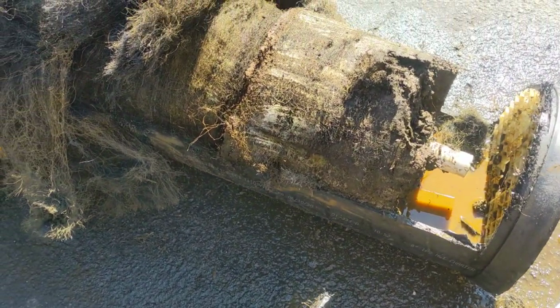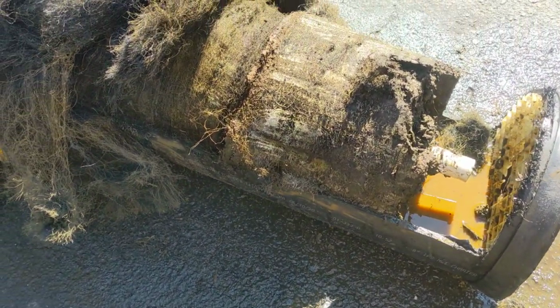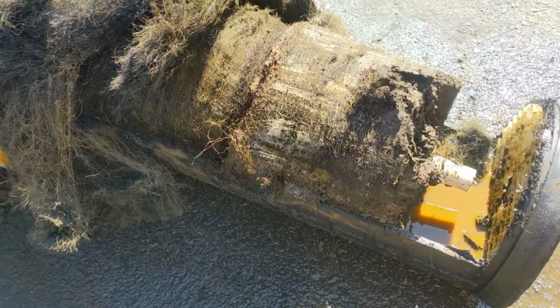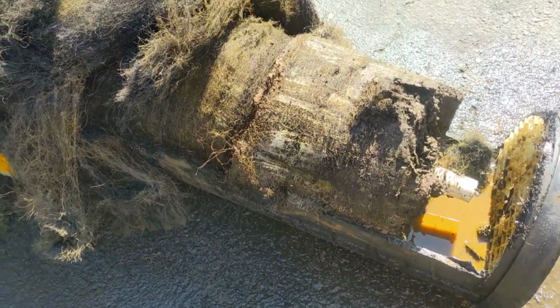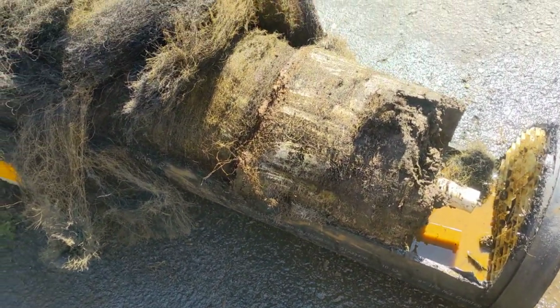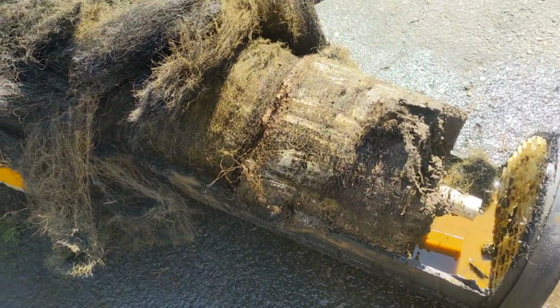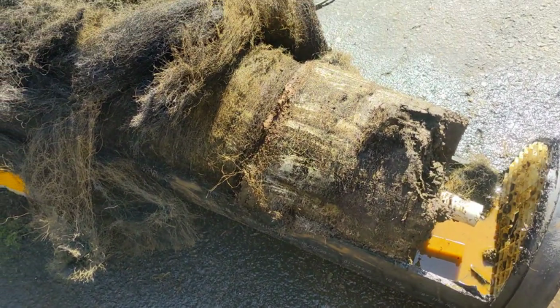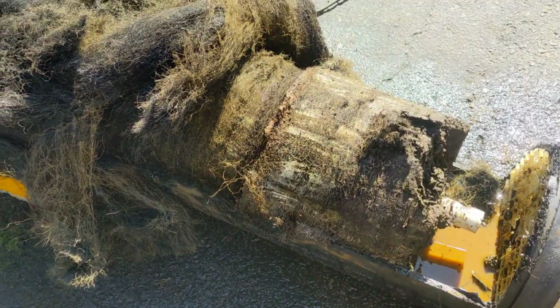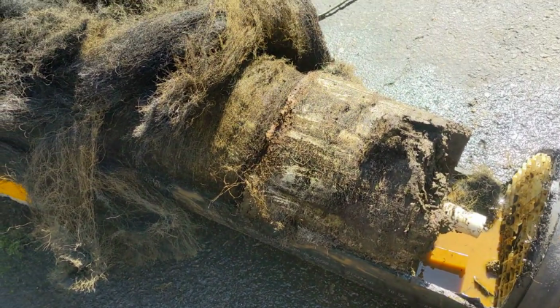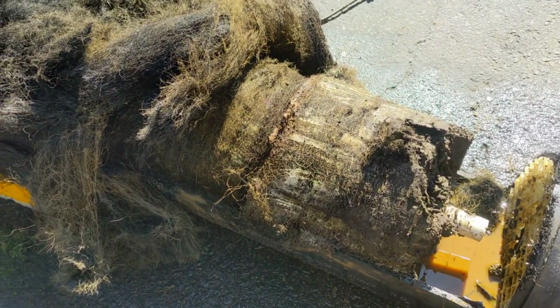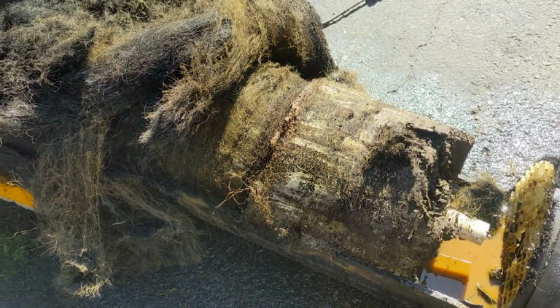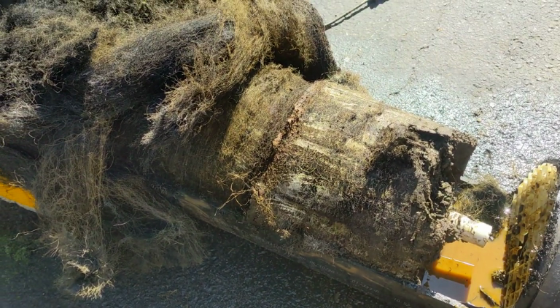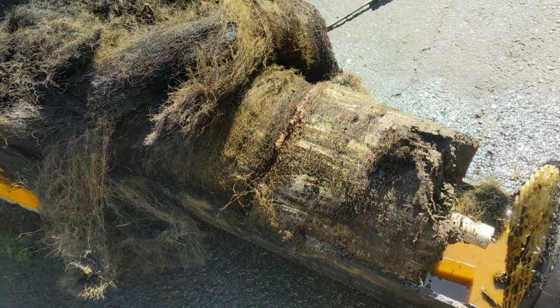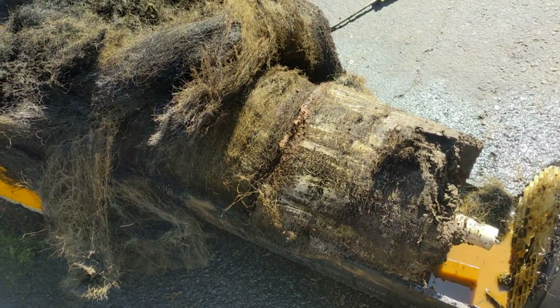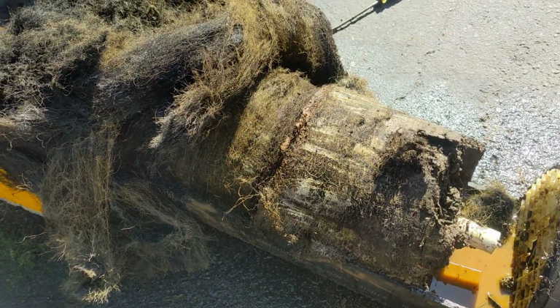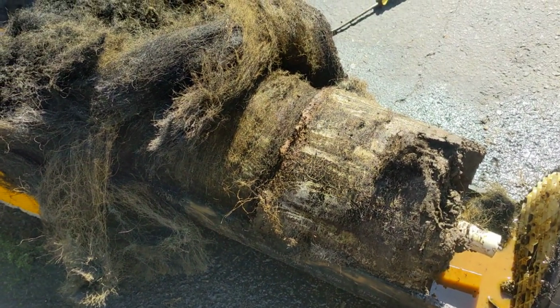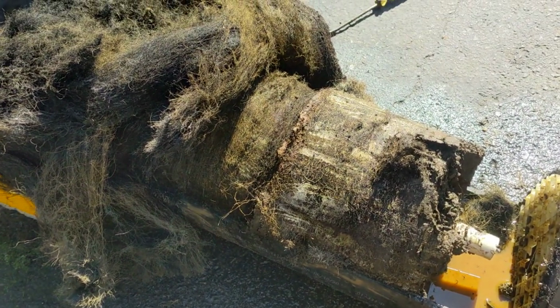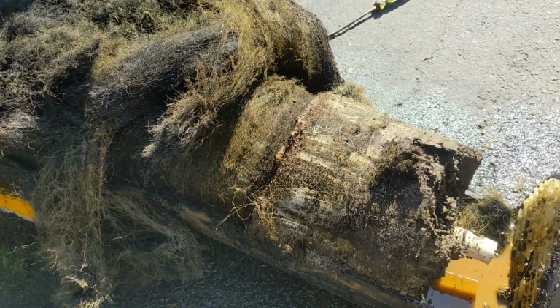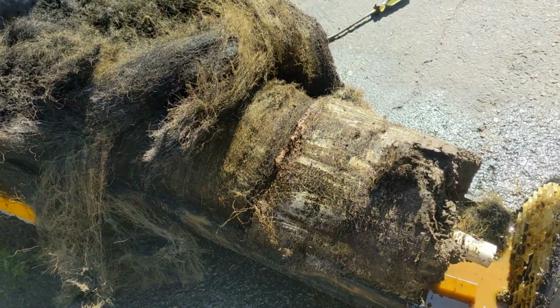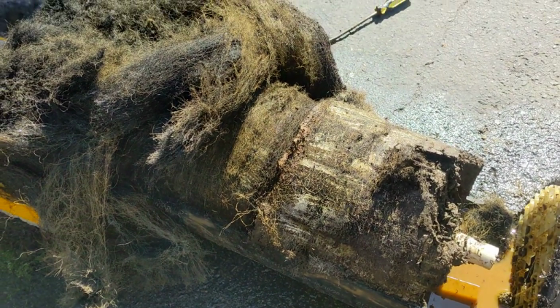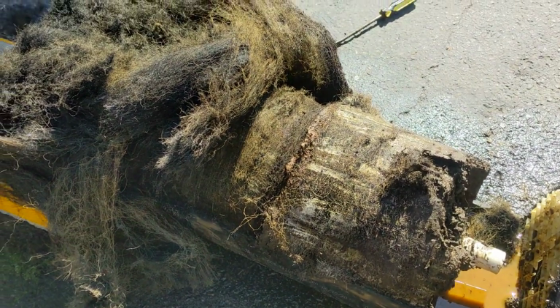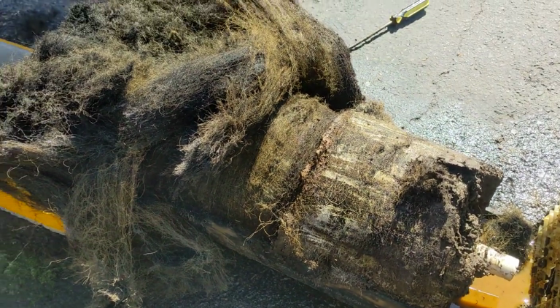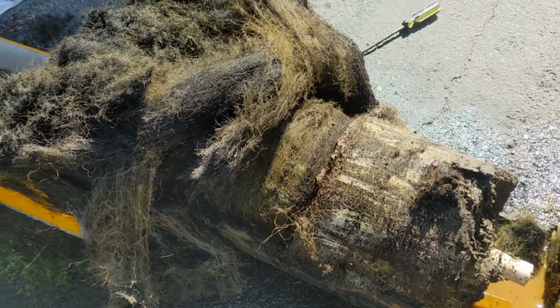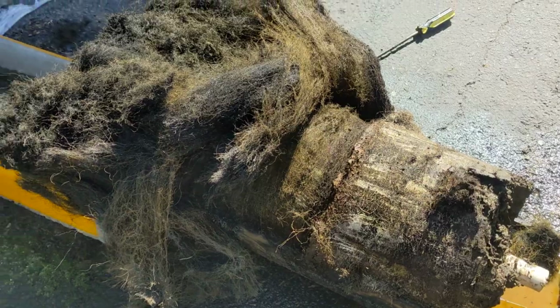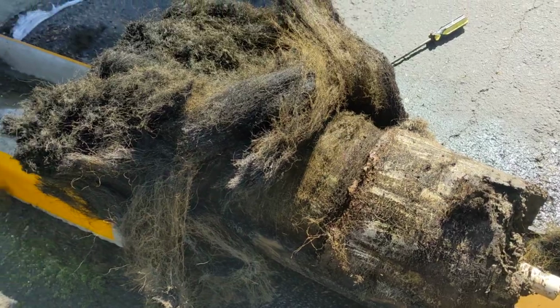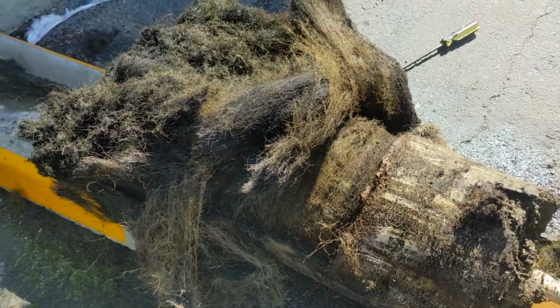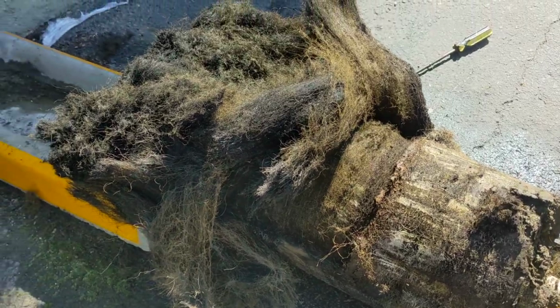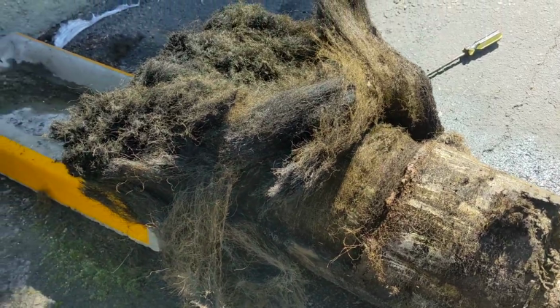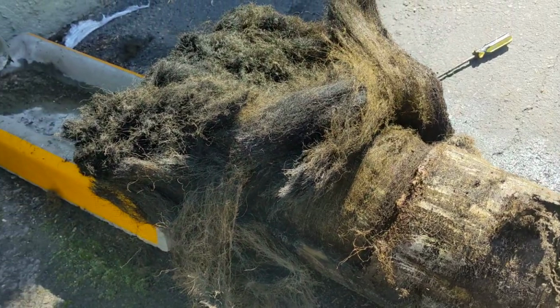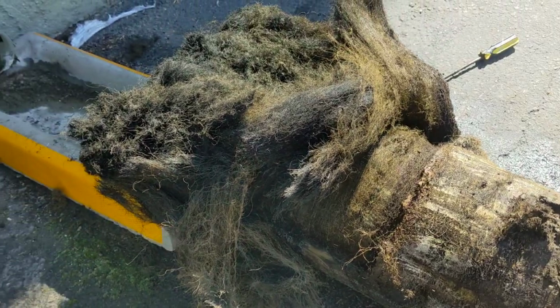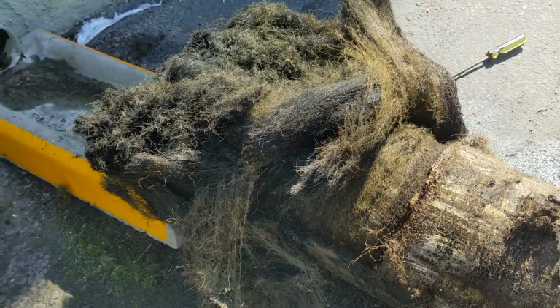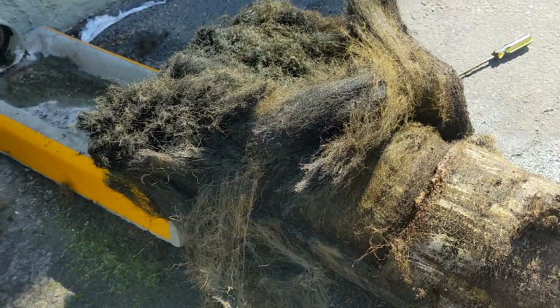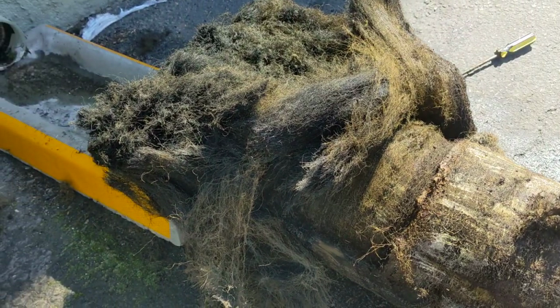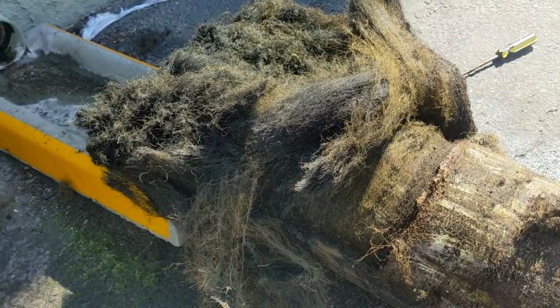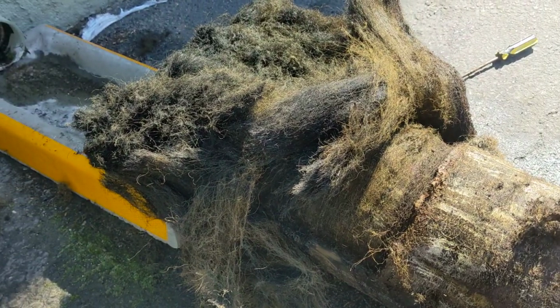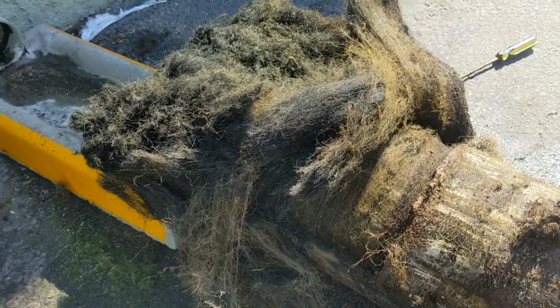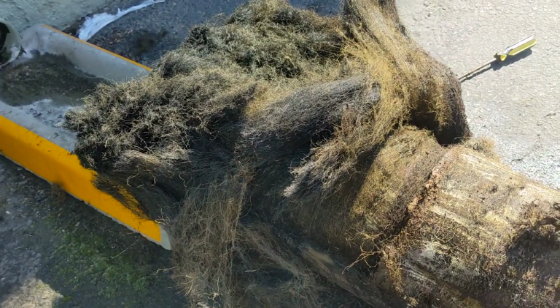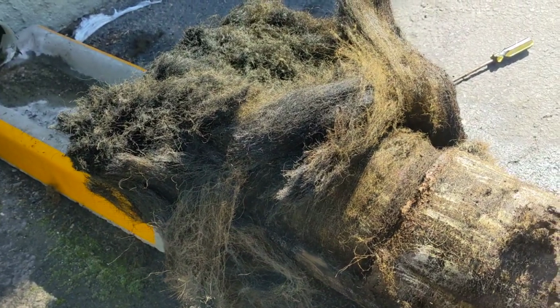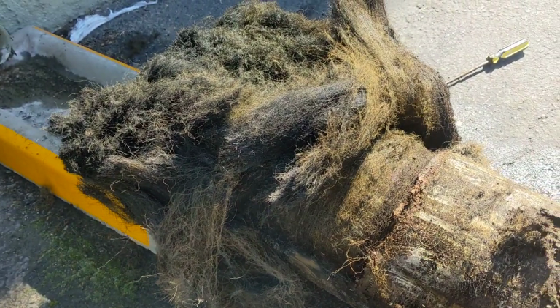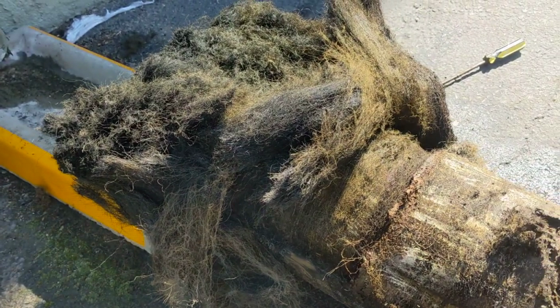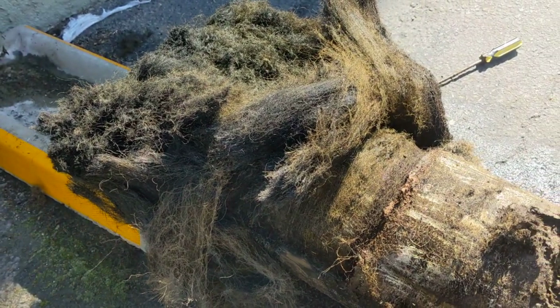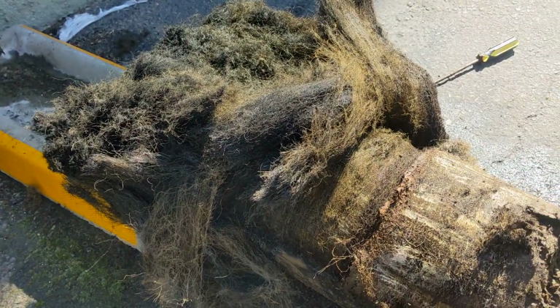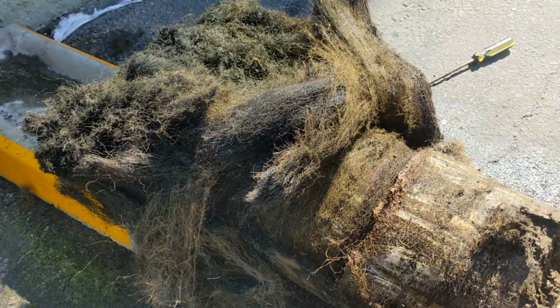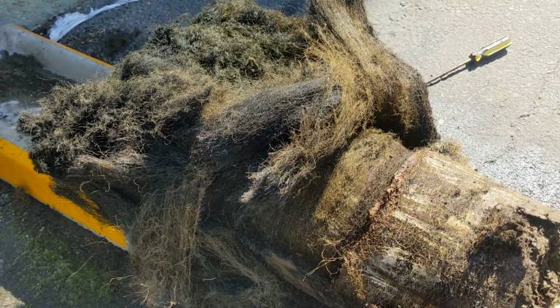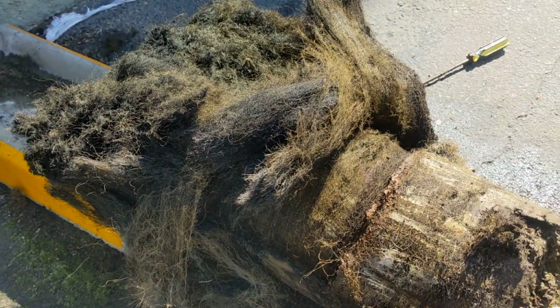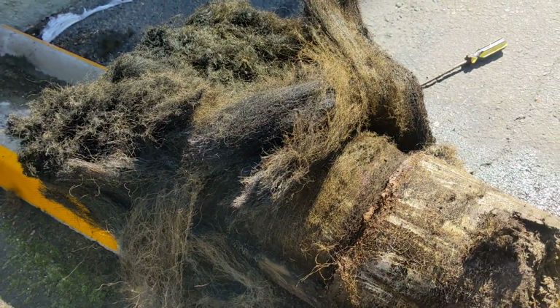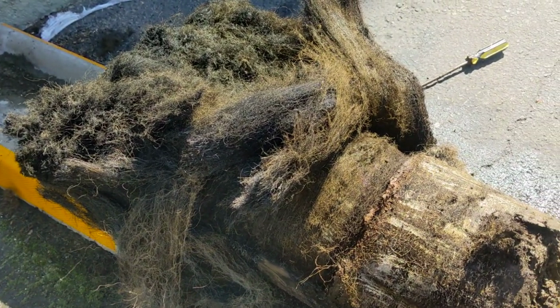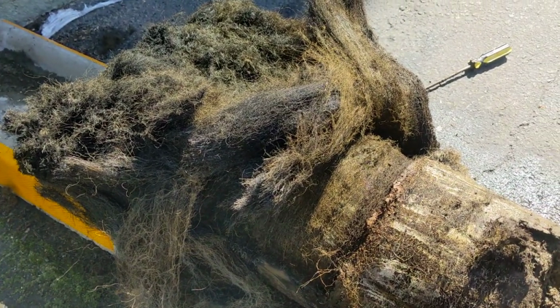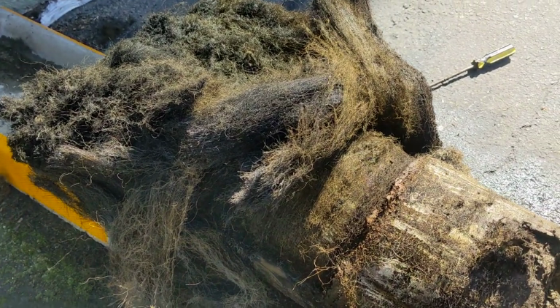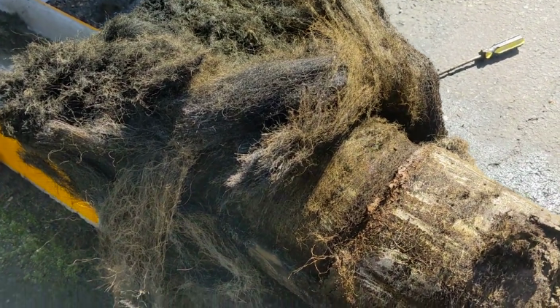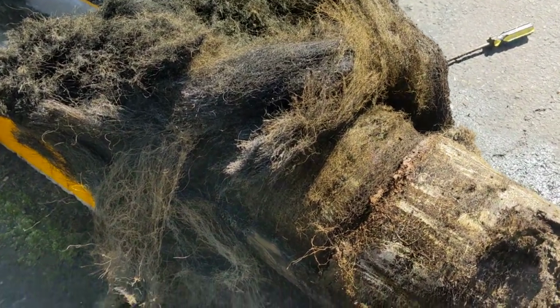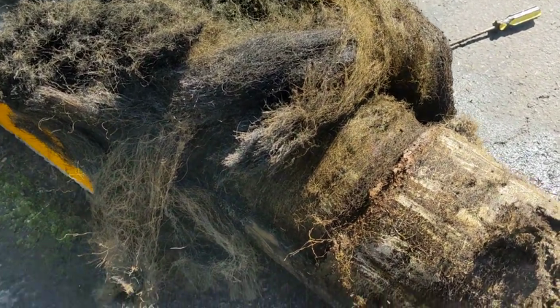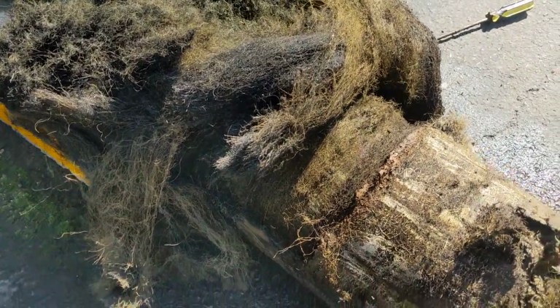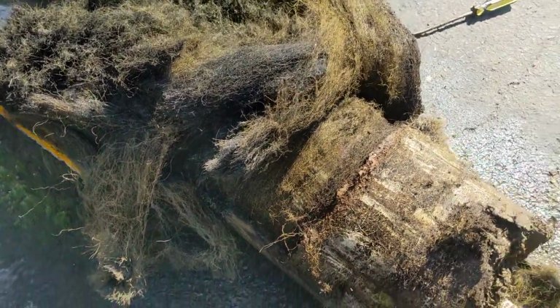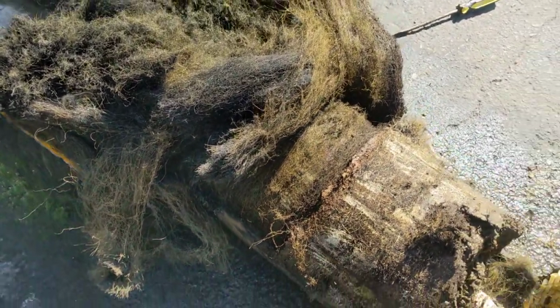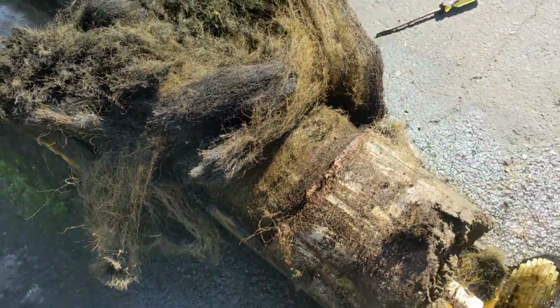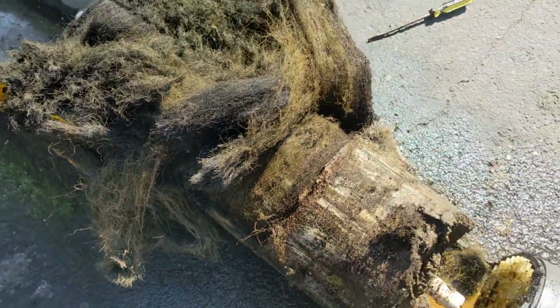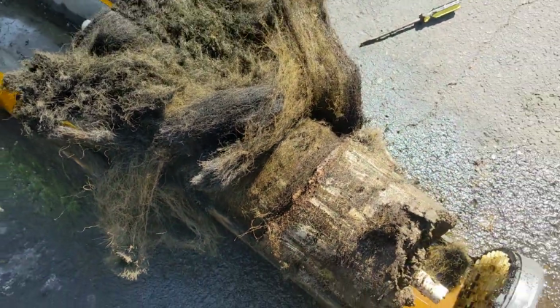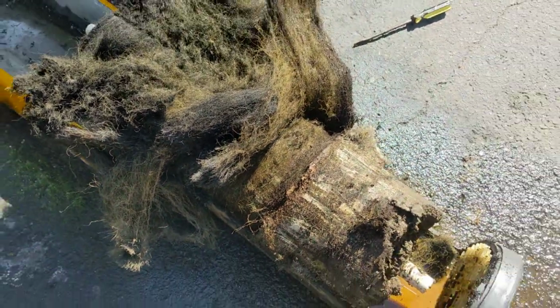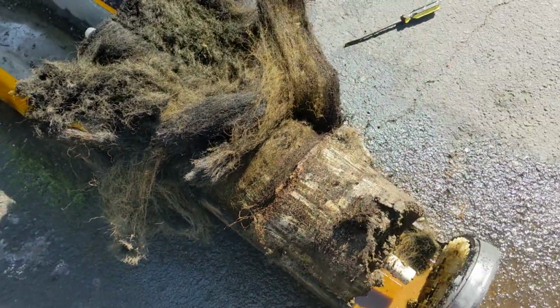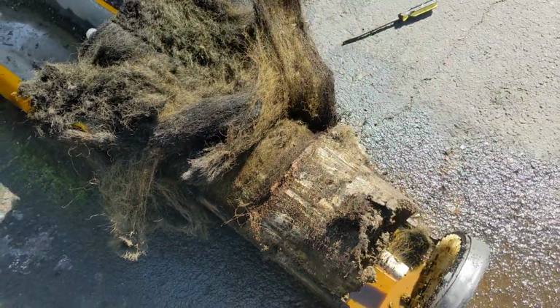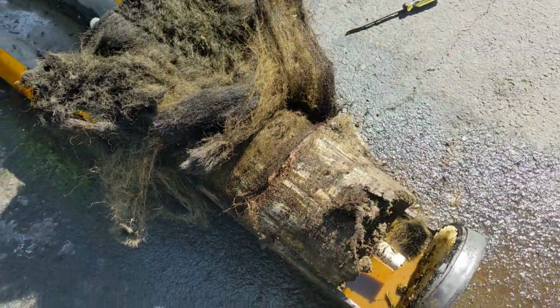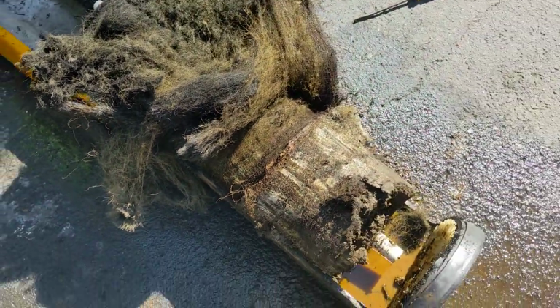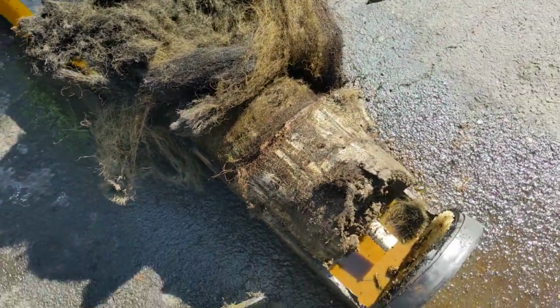These are supposed to get a thousand gallons, no problem. This one clogged up at 600 gallons. I wanted to see what goes on inside of it.